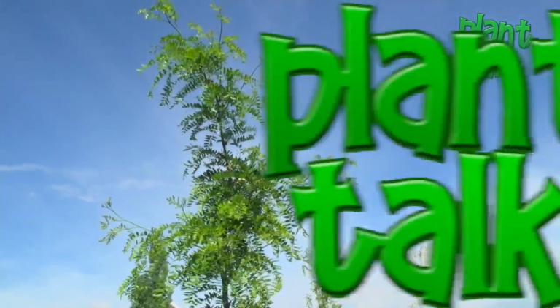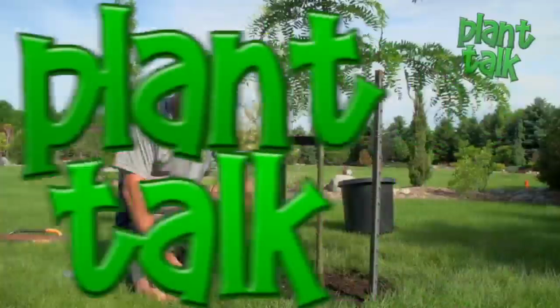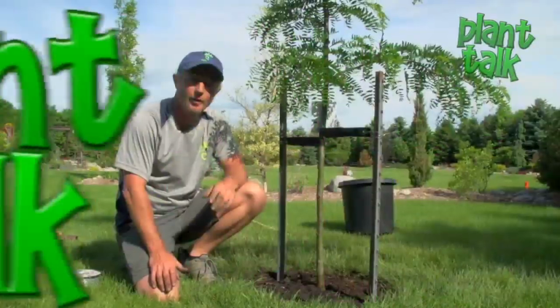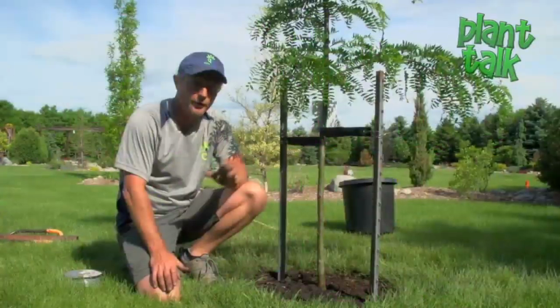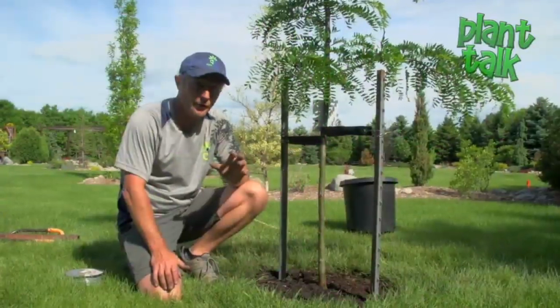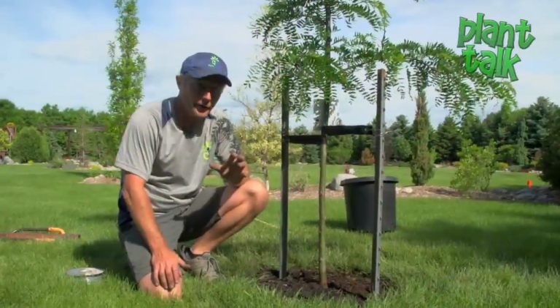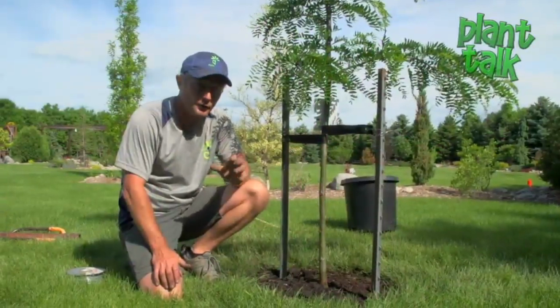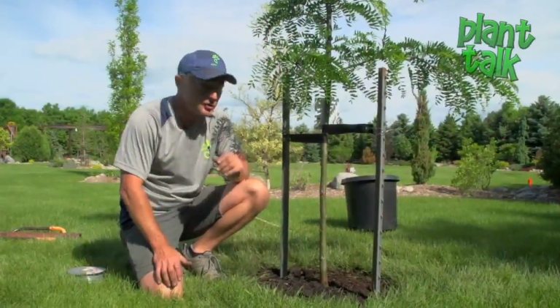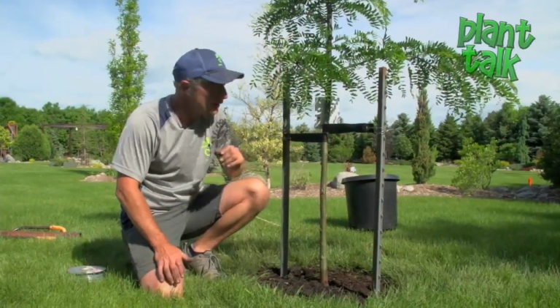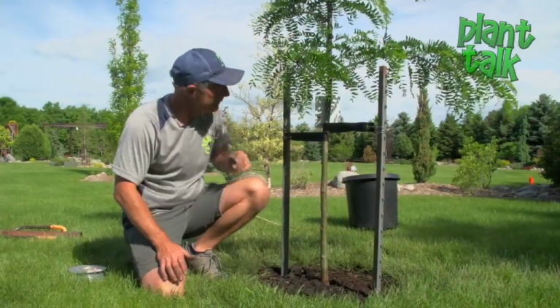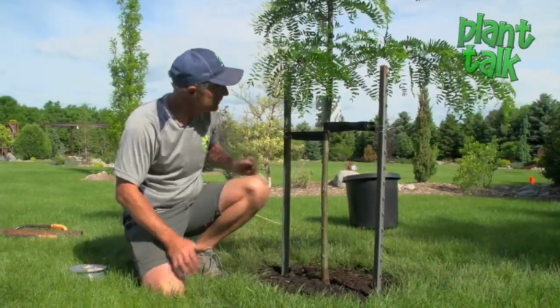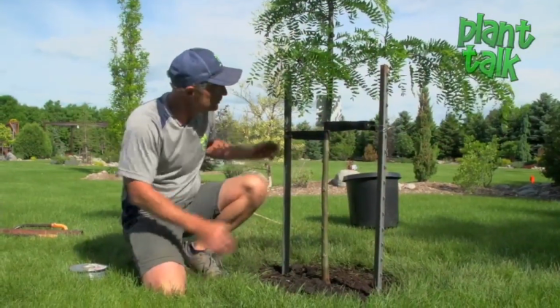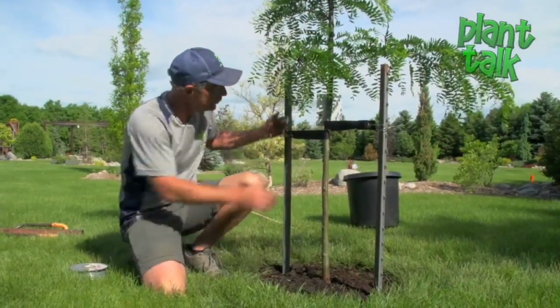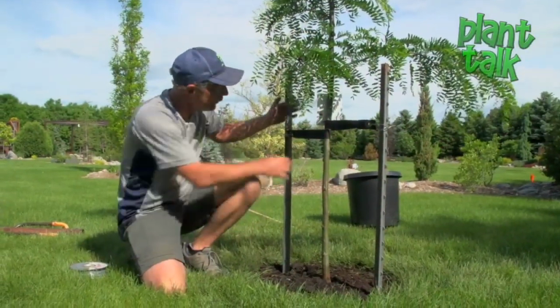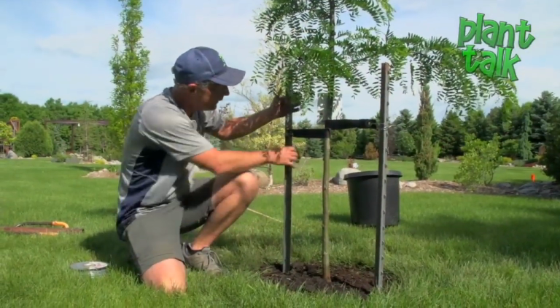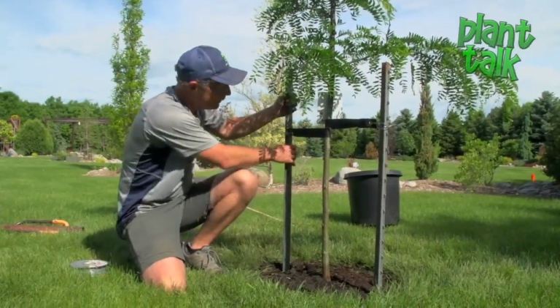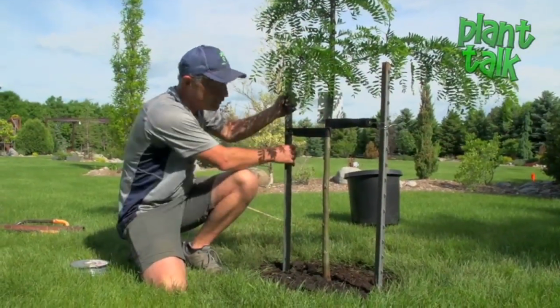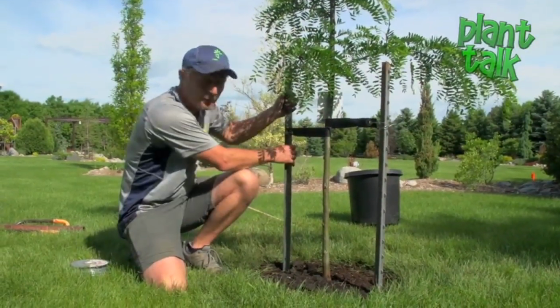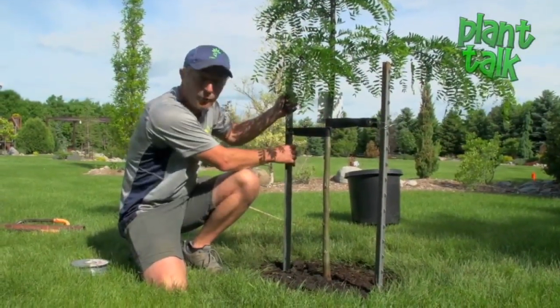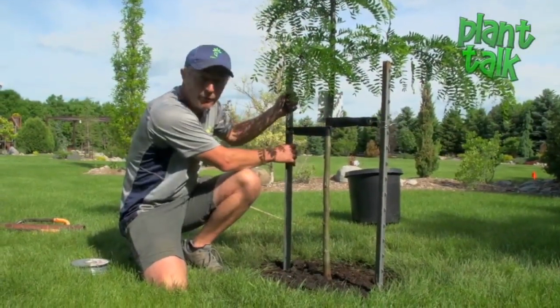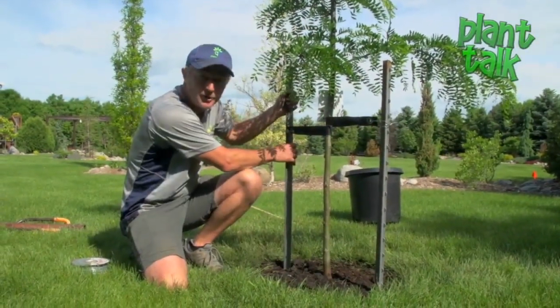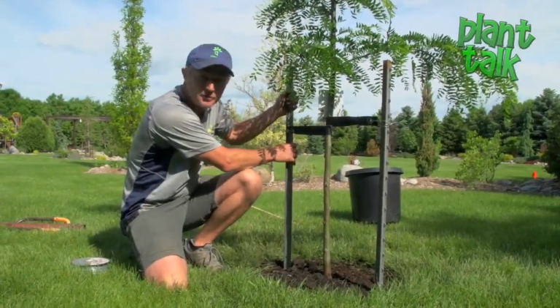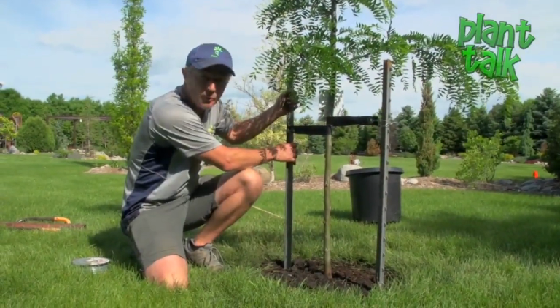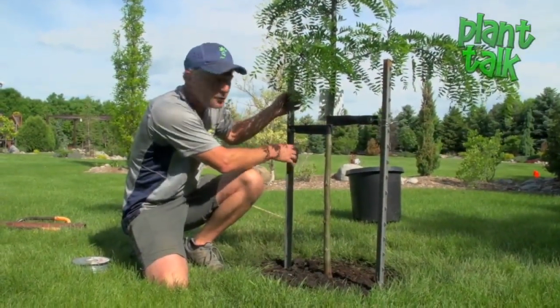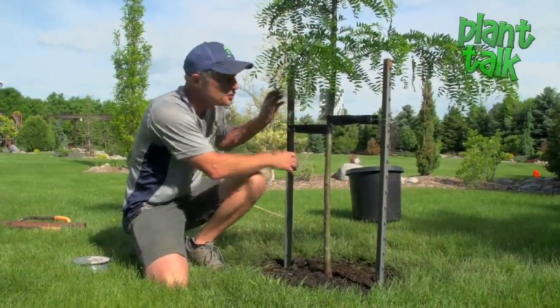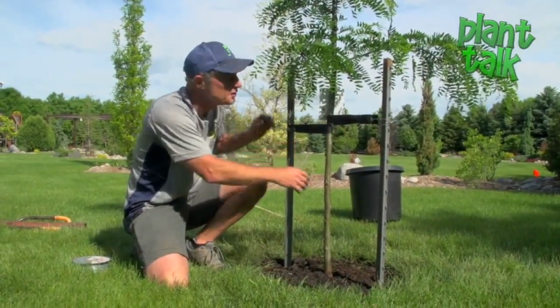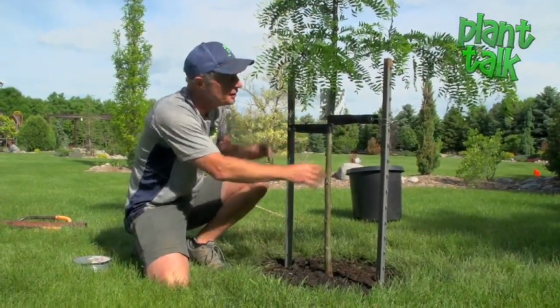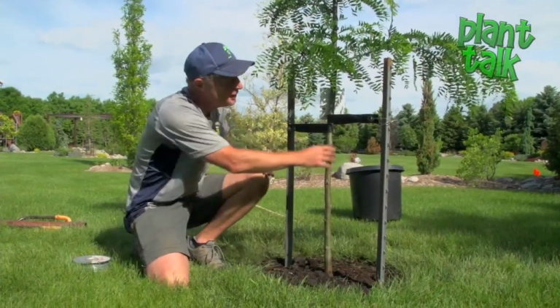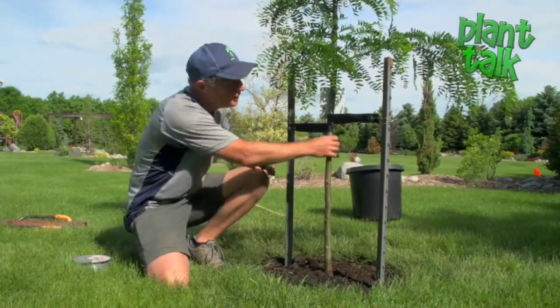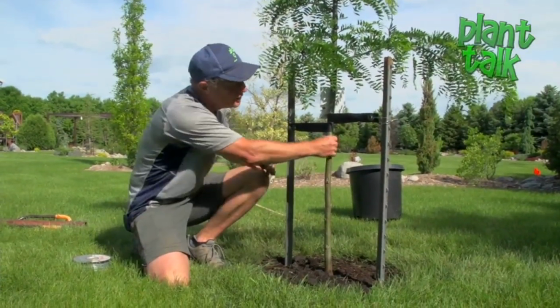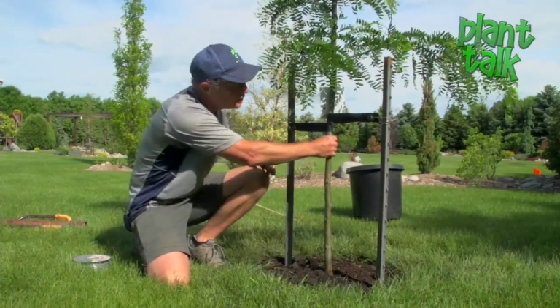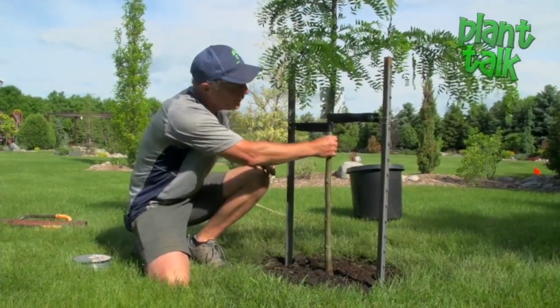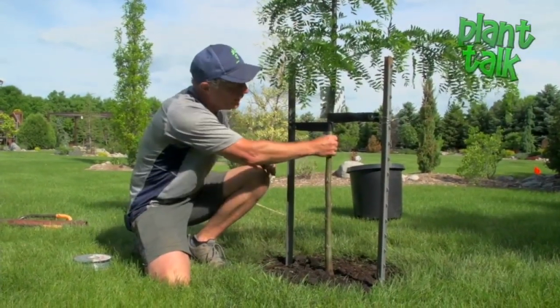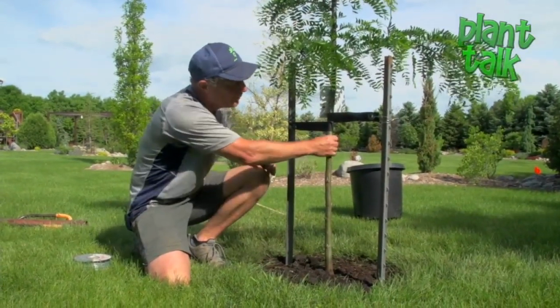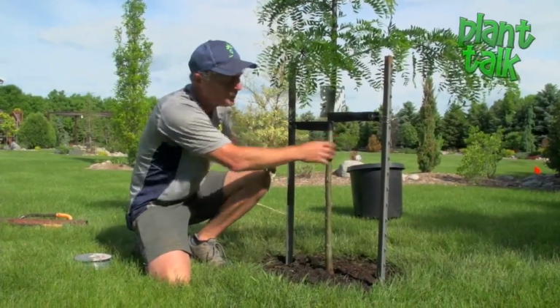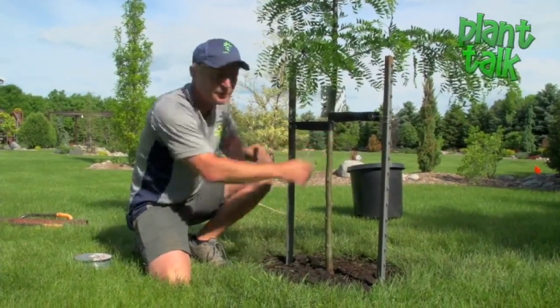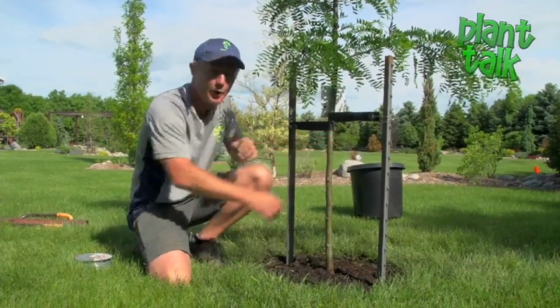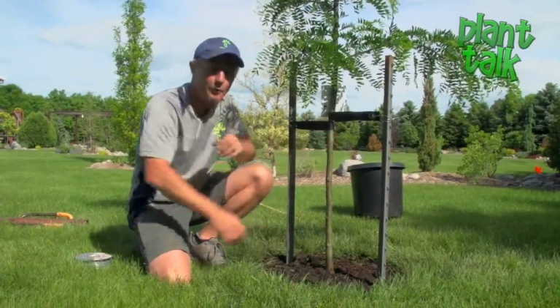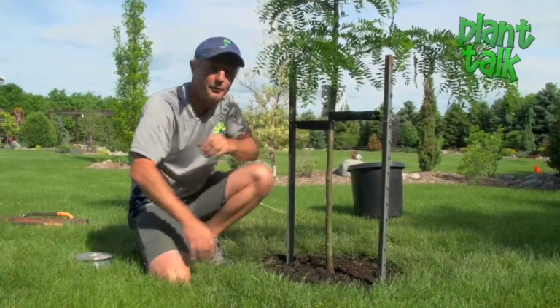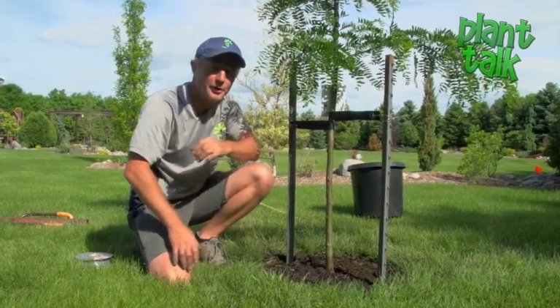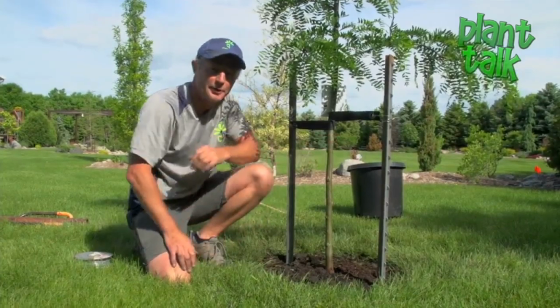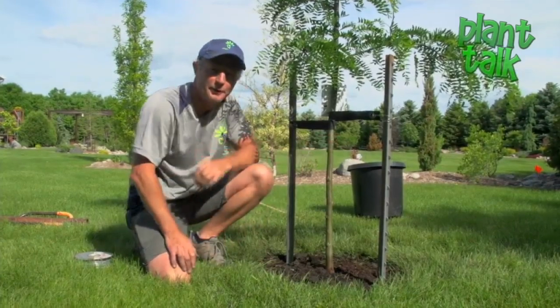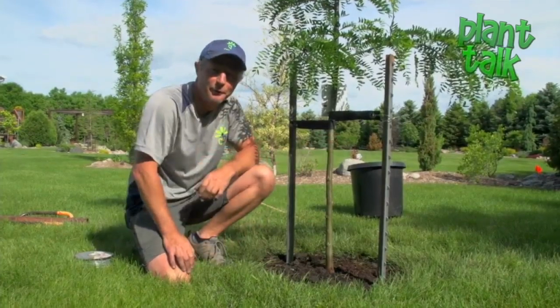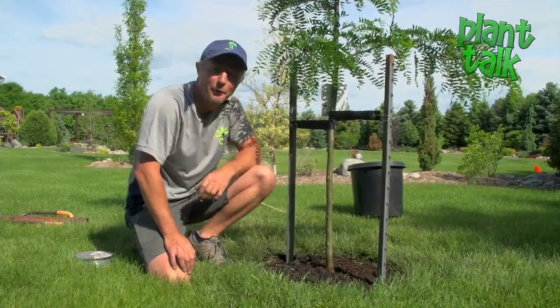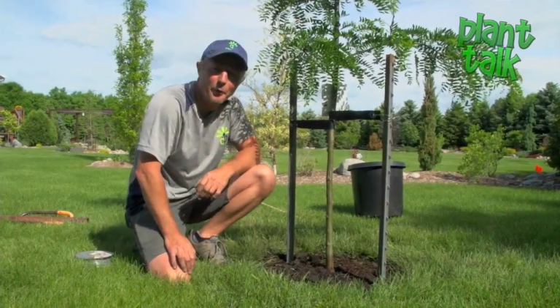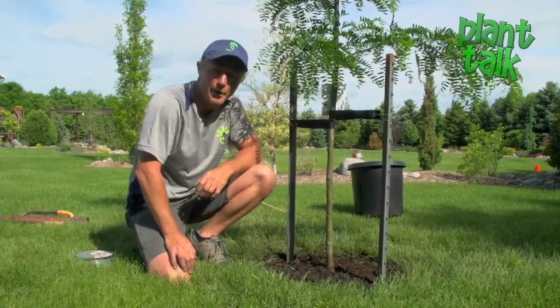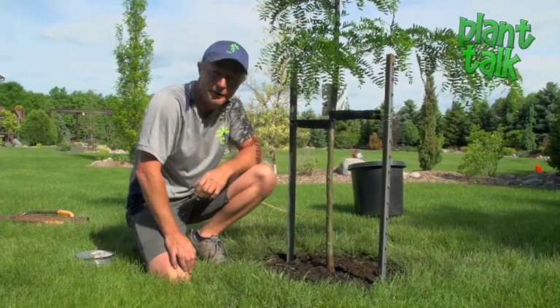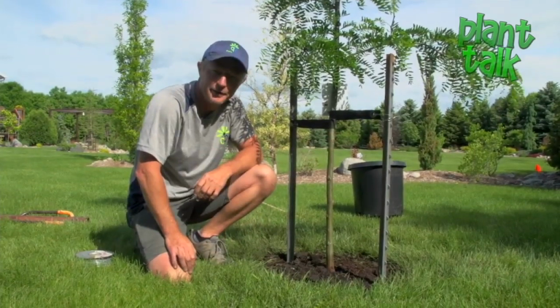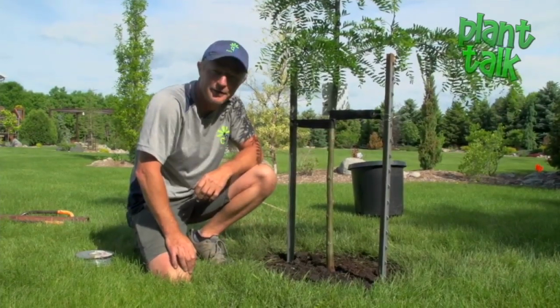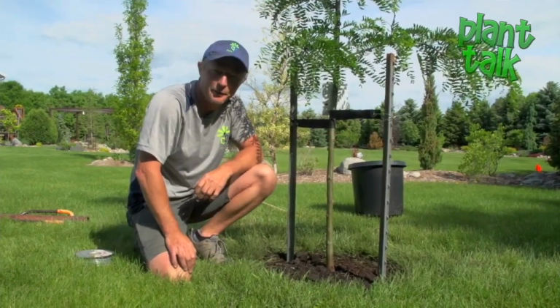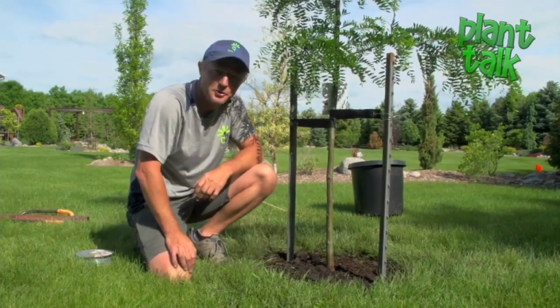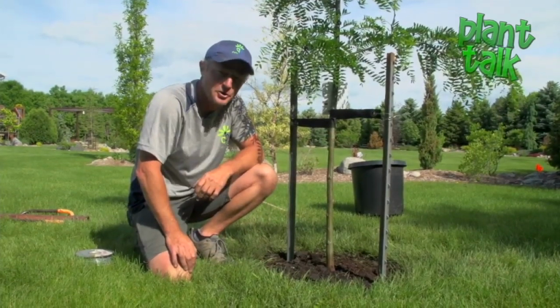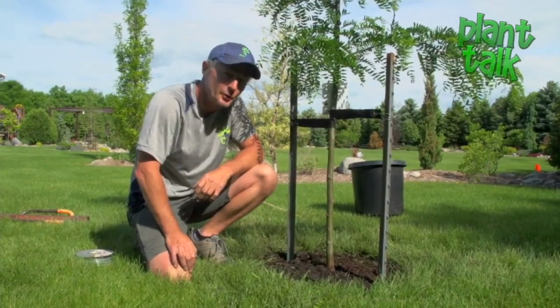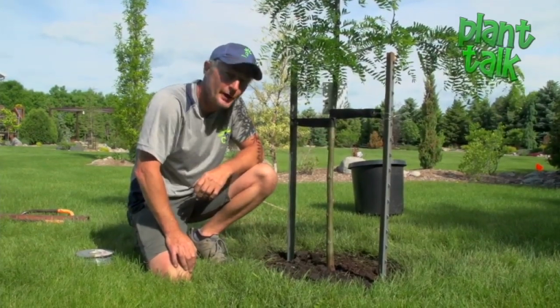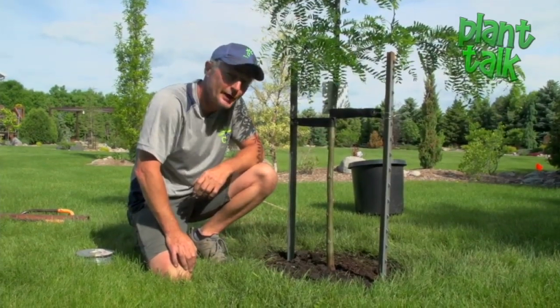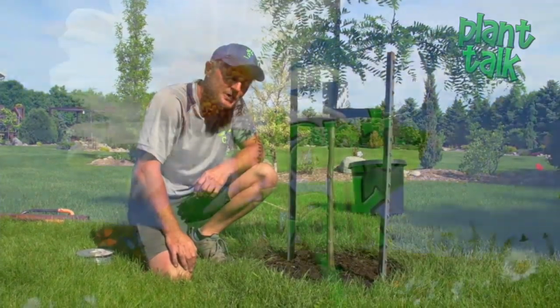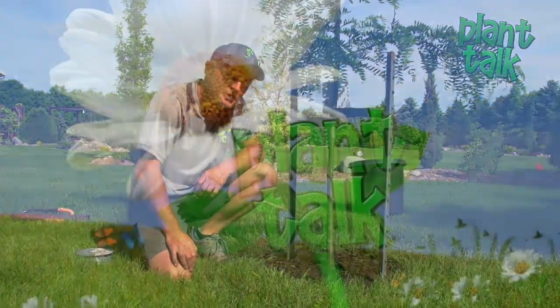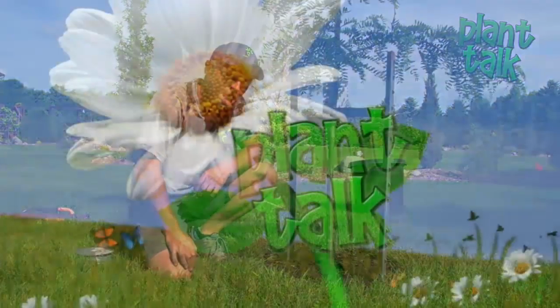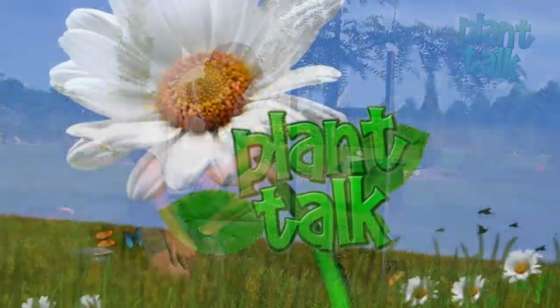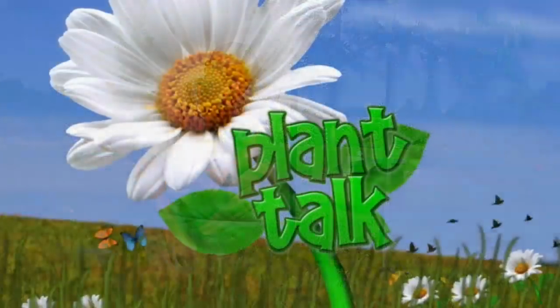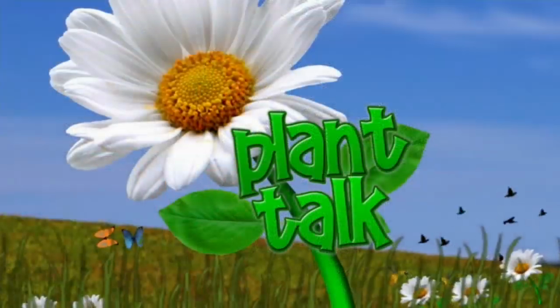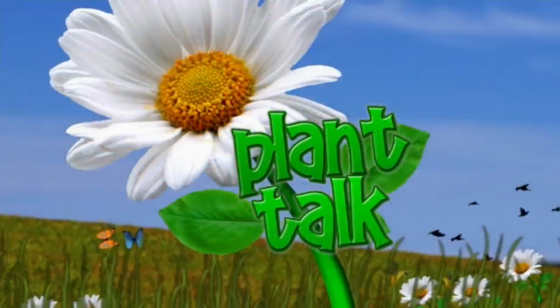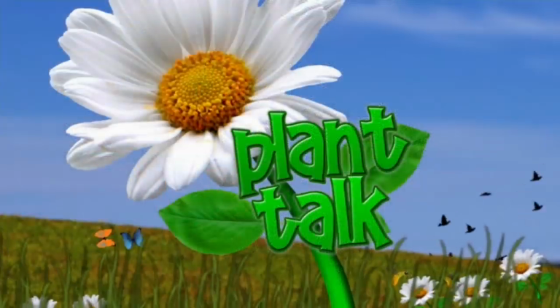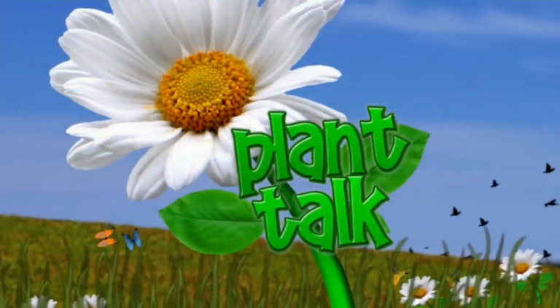Our final step is to drive in a couple of fence posts and strap it up to help protect it from the wind. We'll see you again next time on Plant Talk.